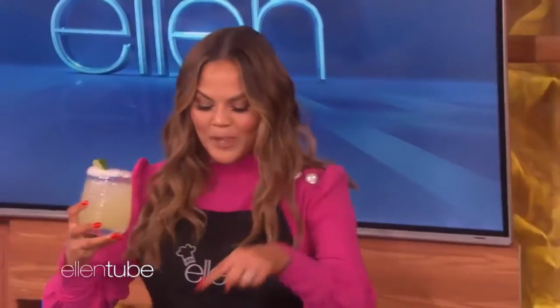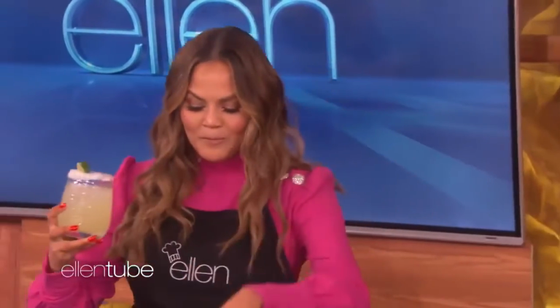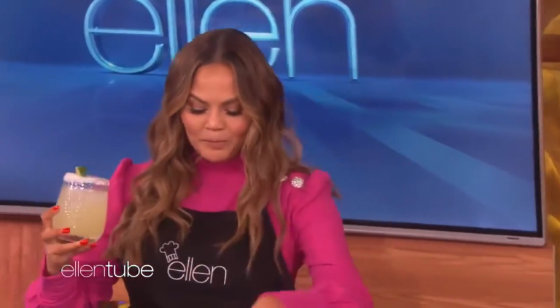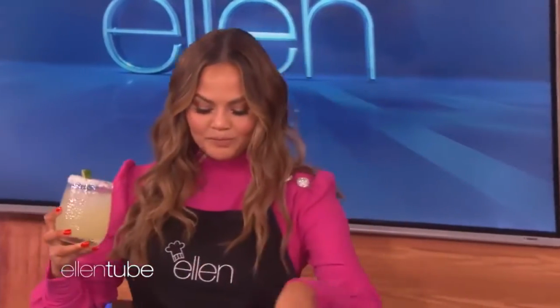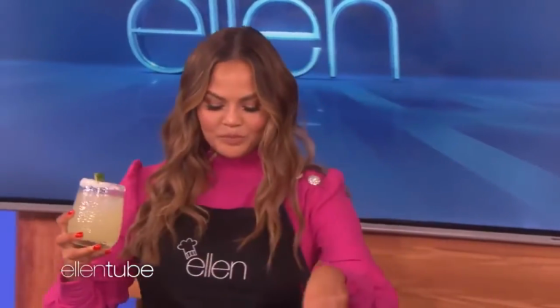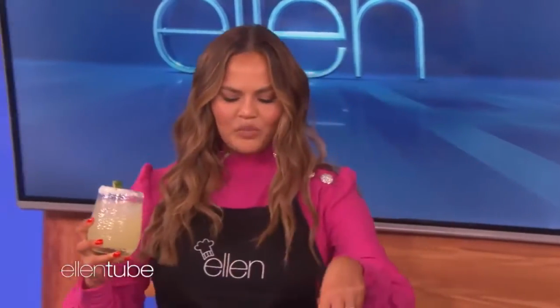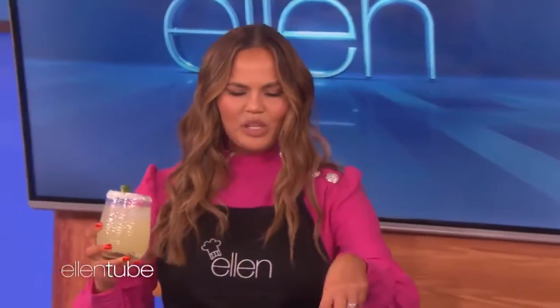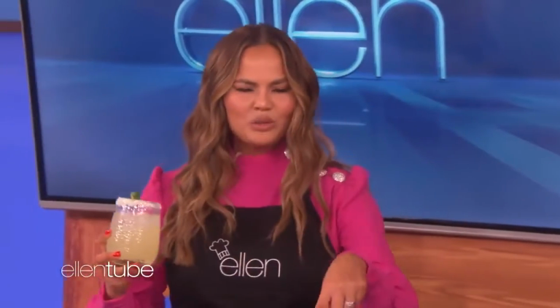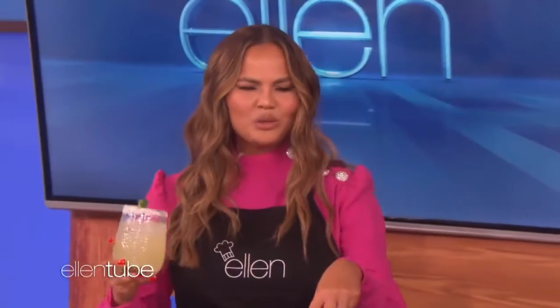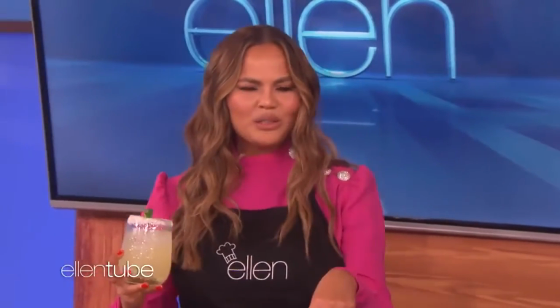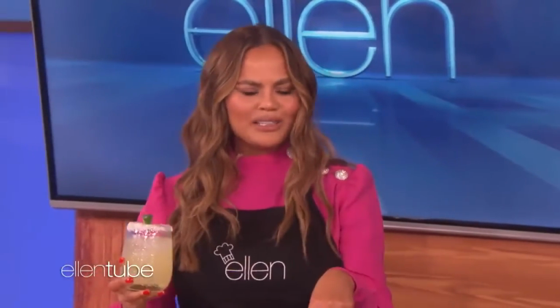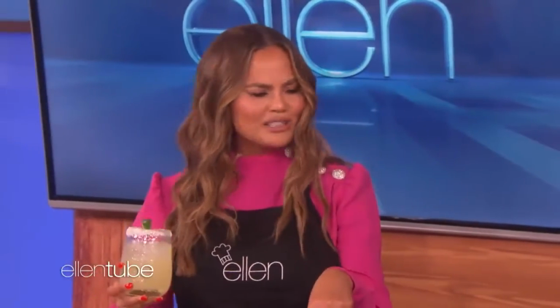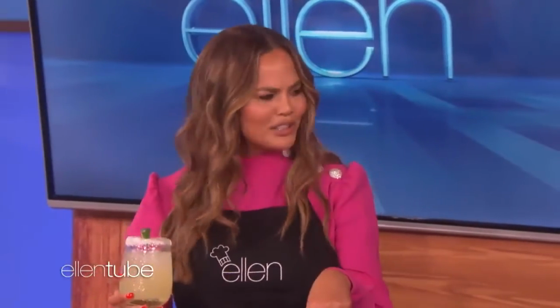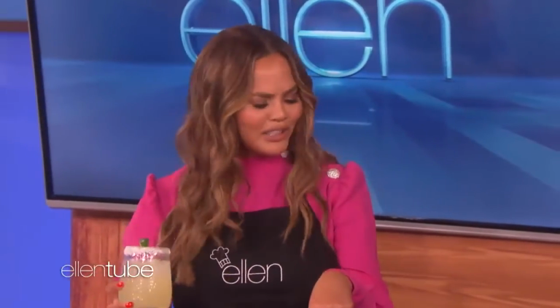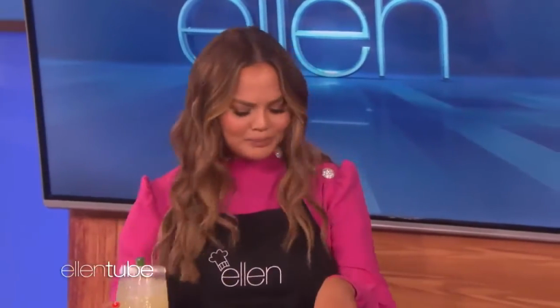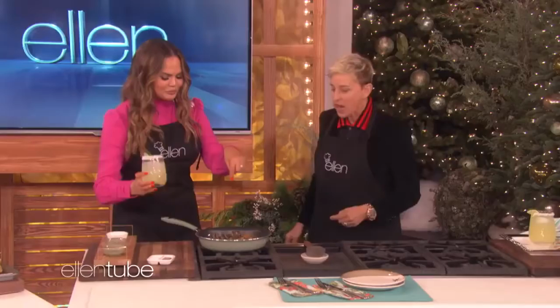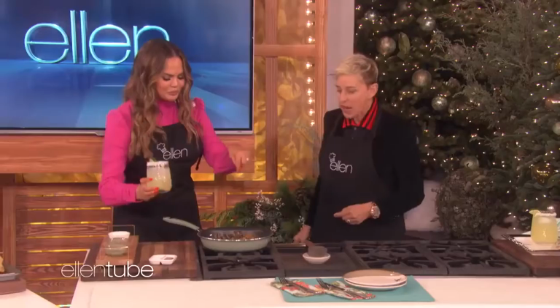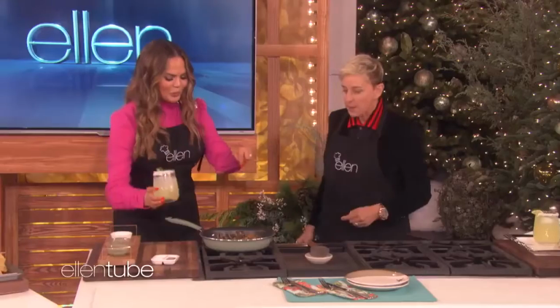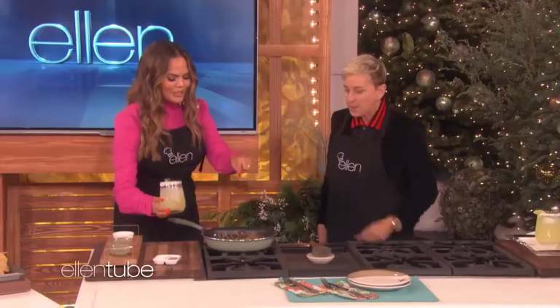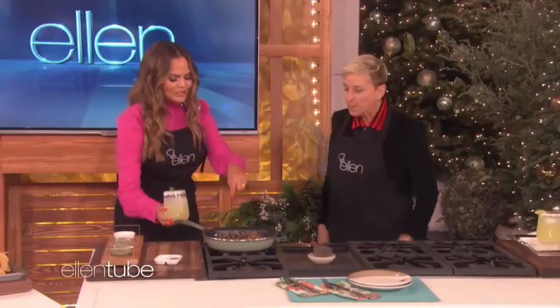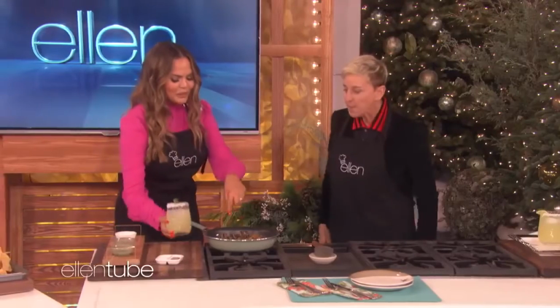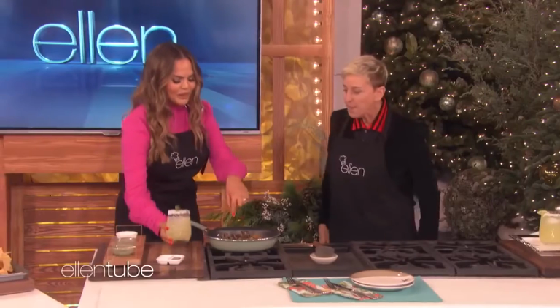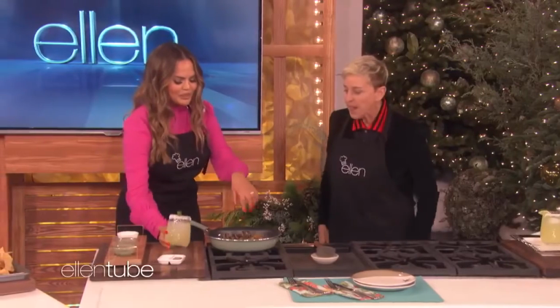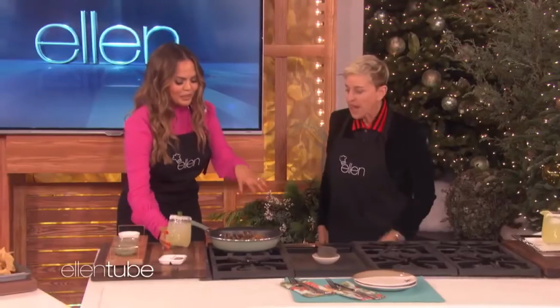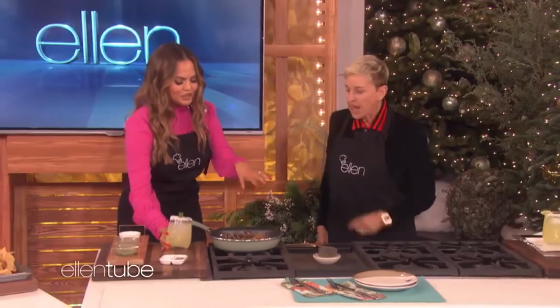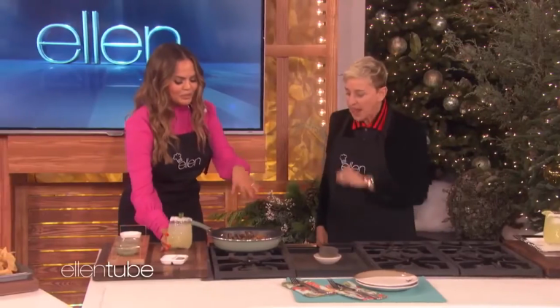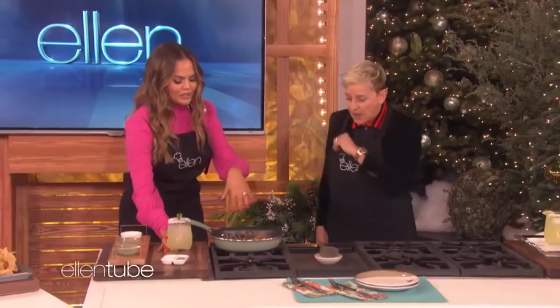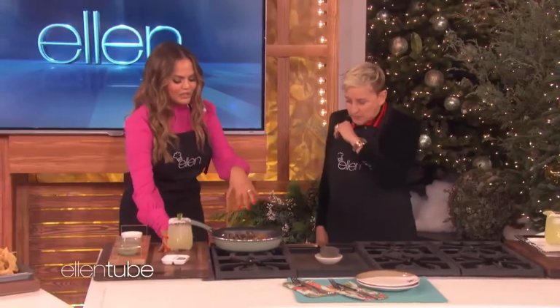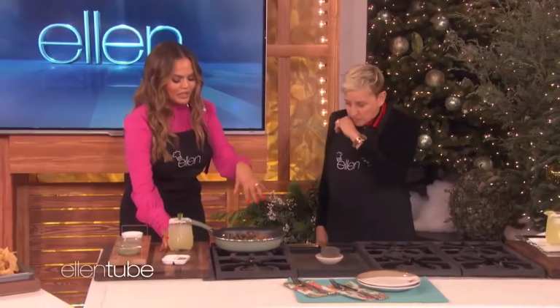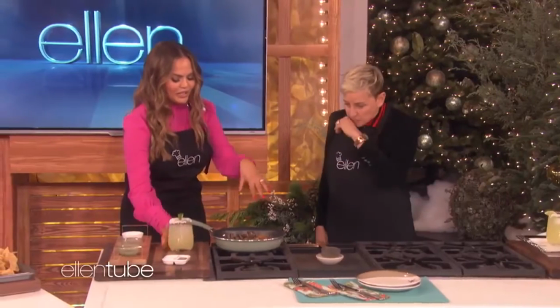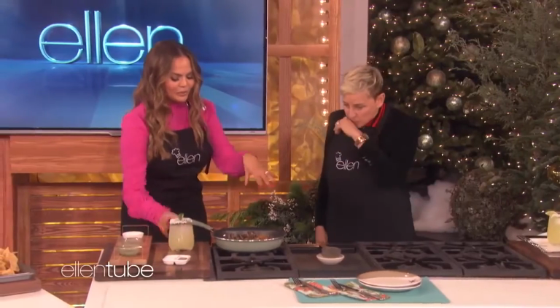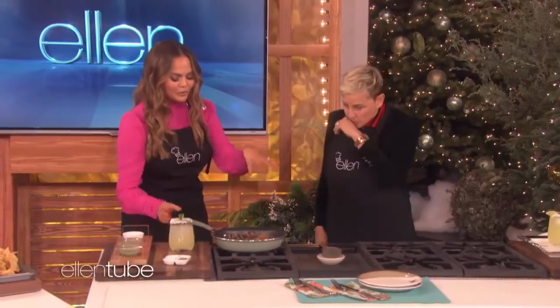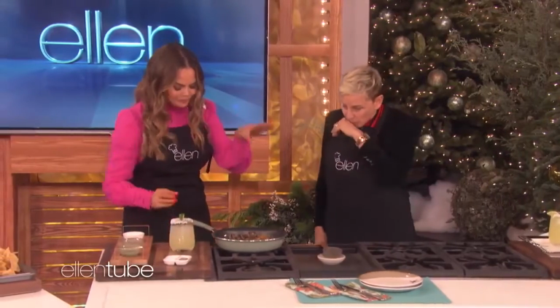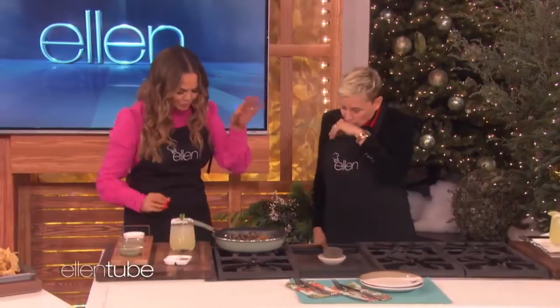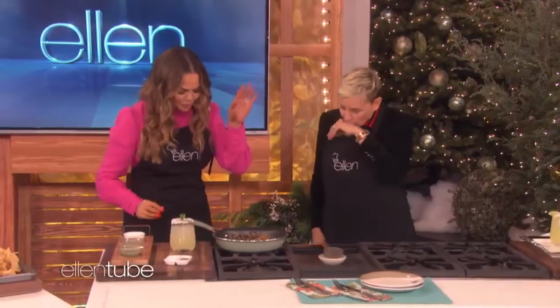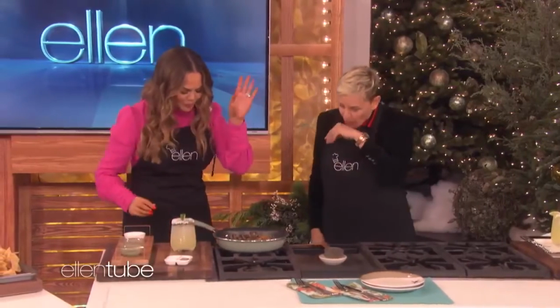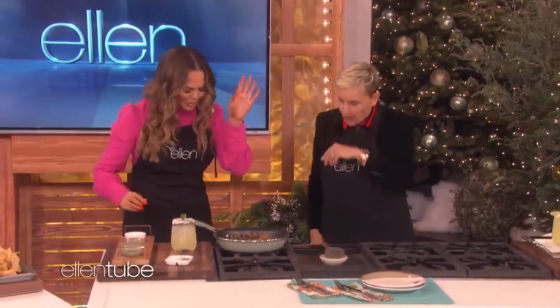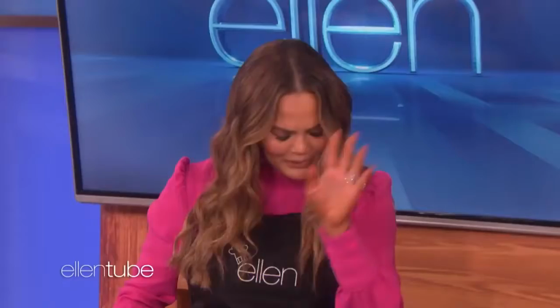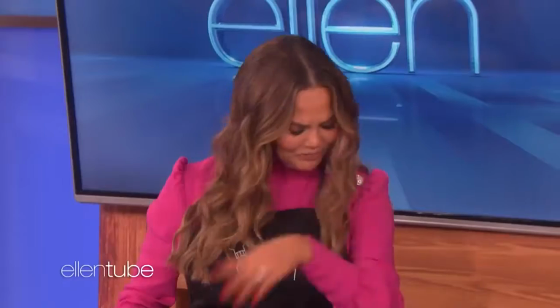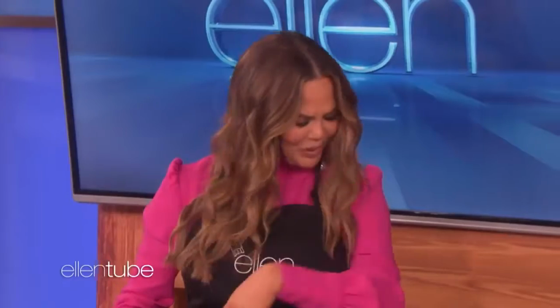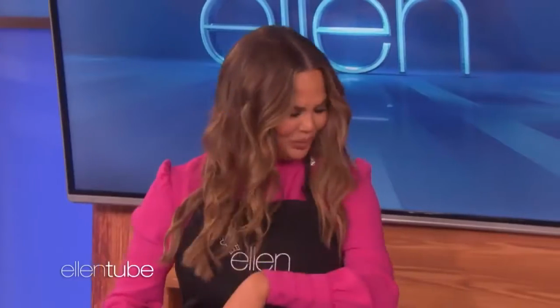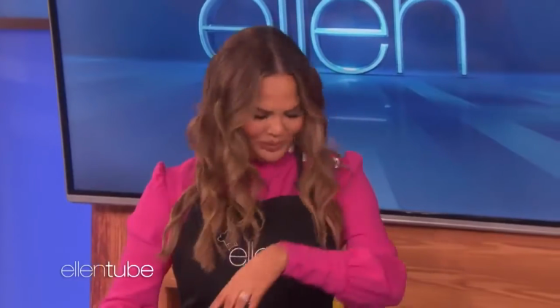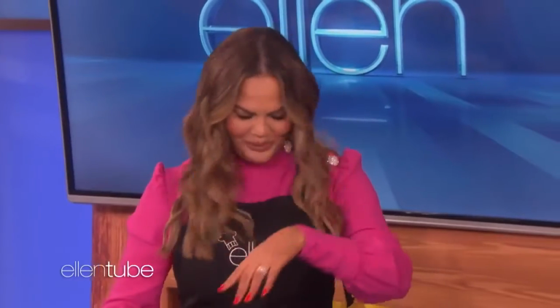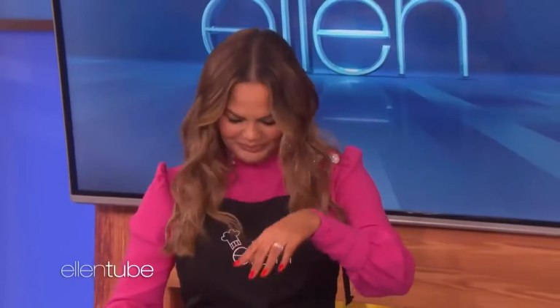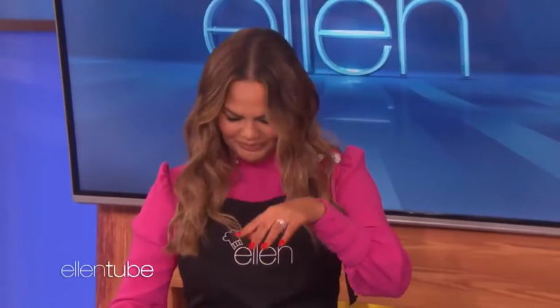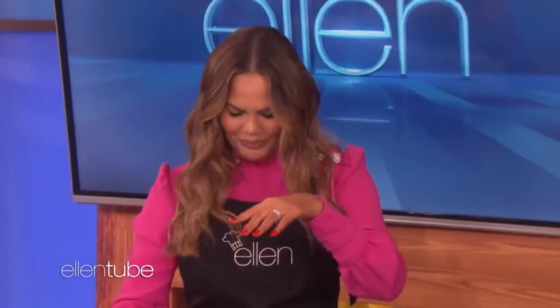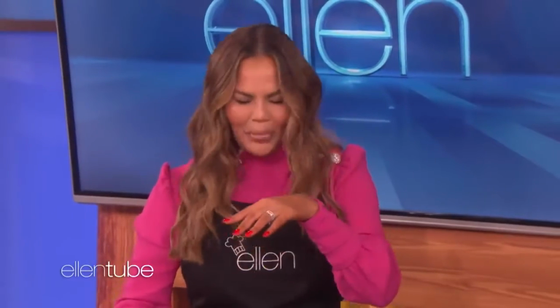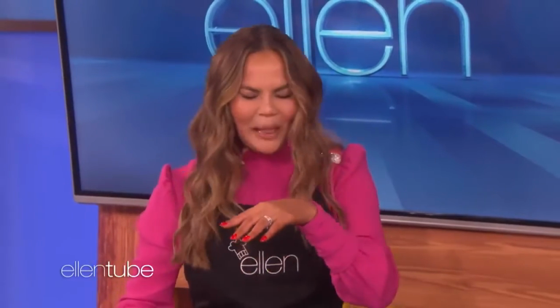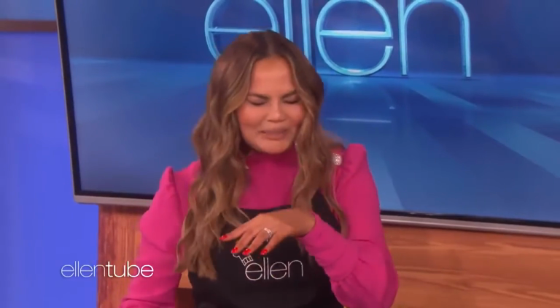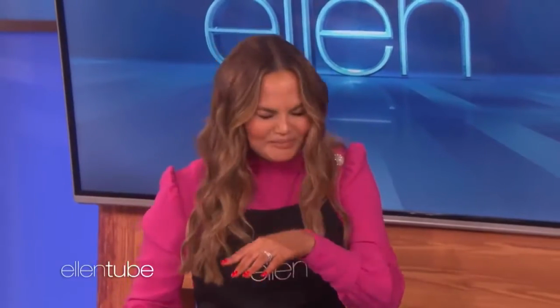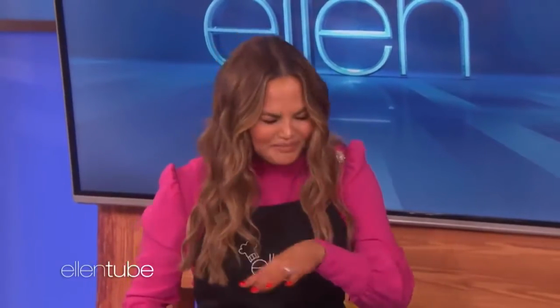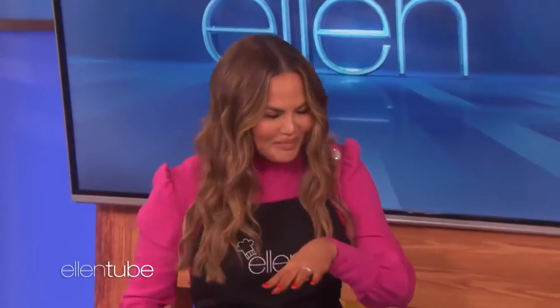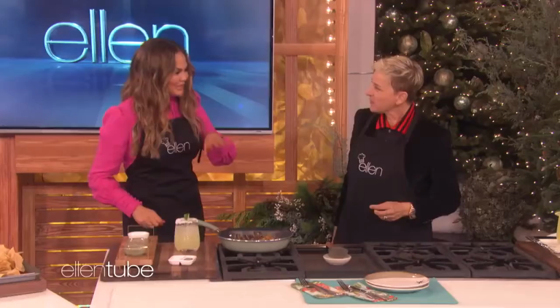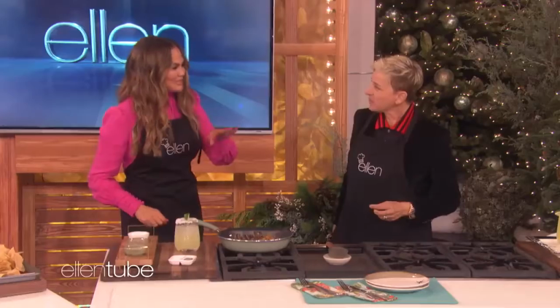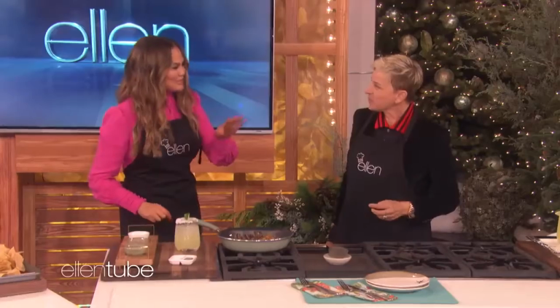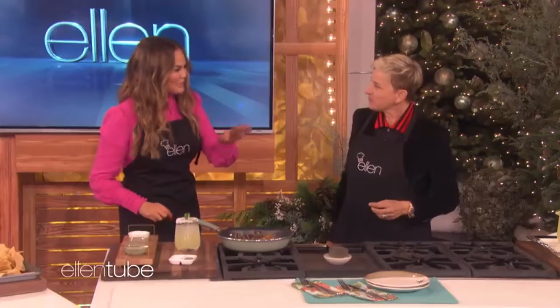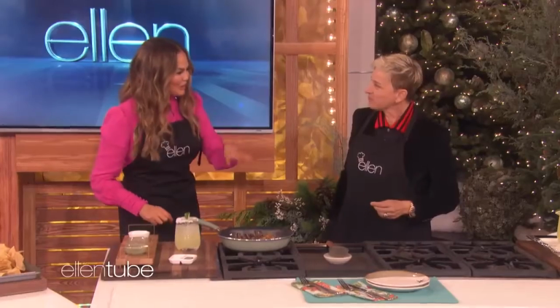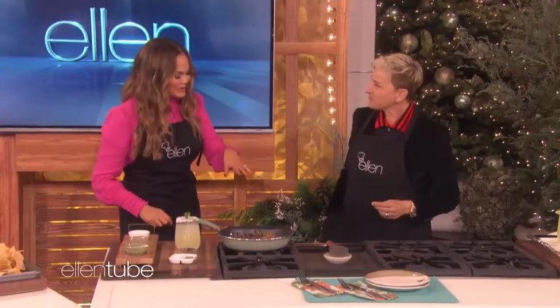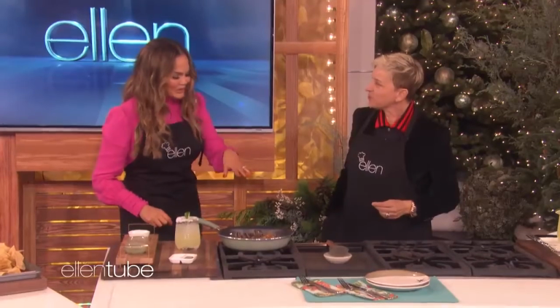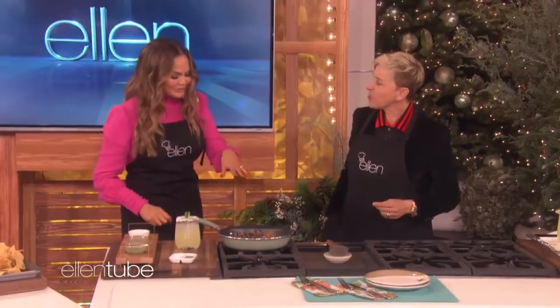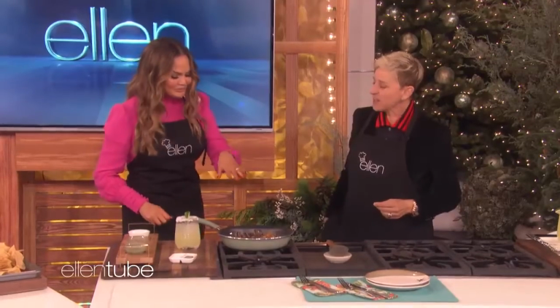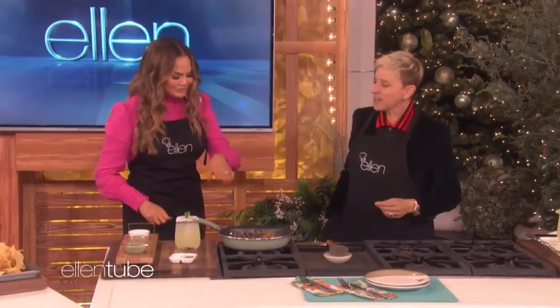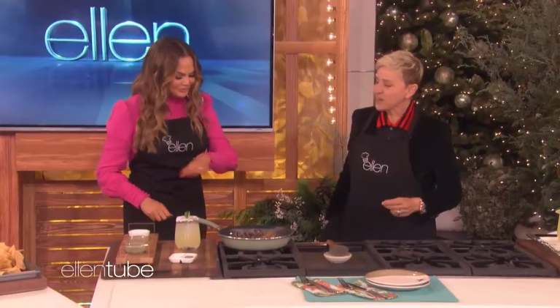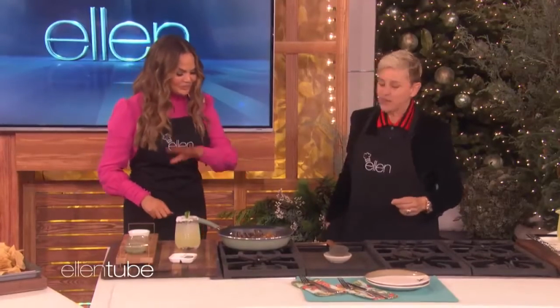Delicious. Oh, that is good. So we have some mushroom sautéing. Salty. Salty, I know.